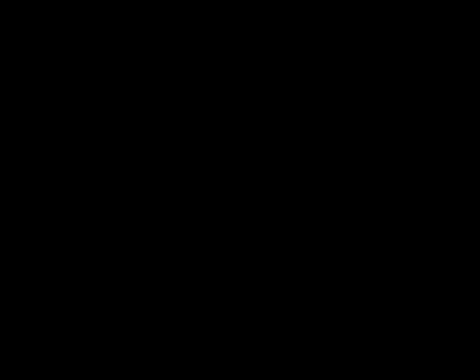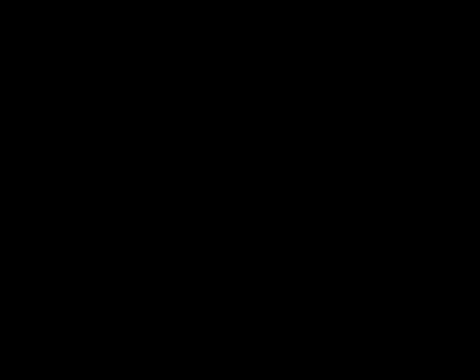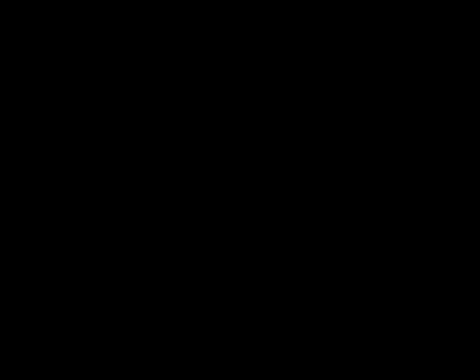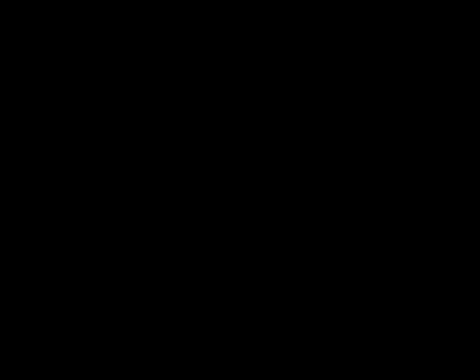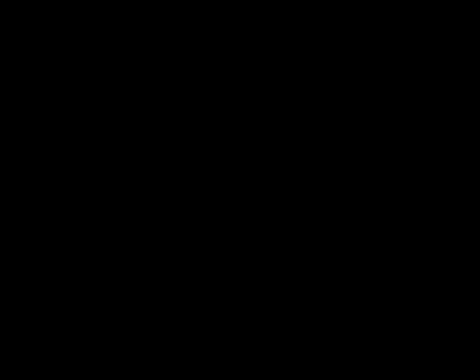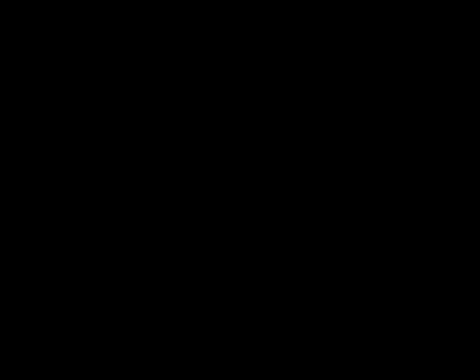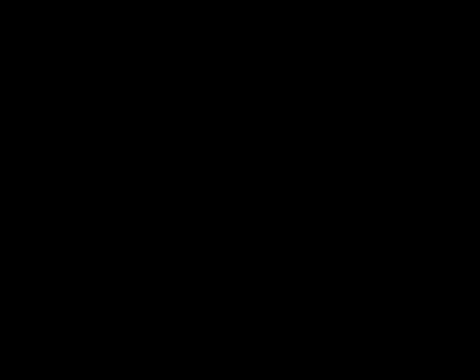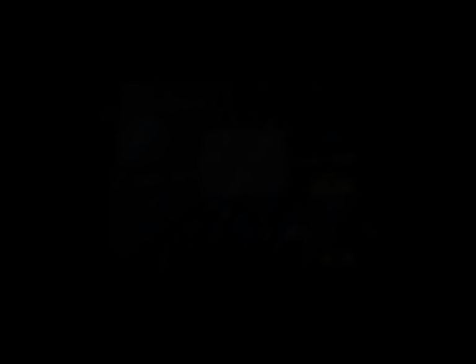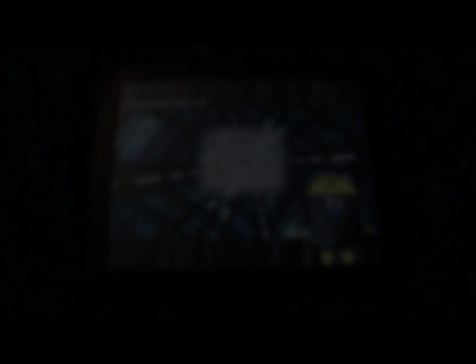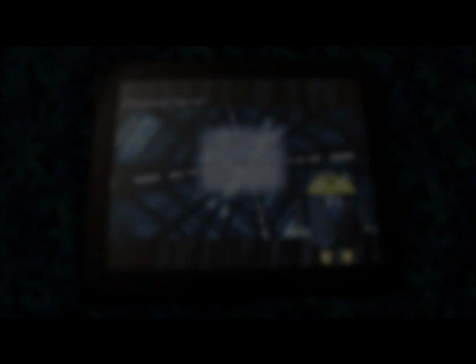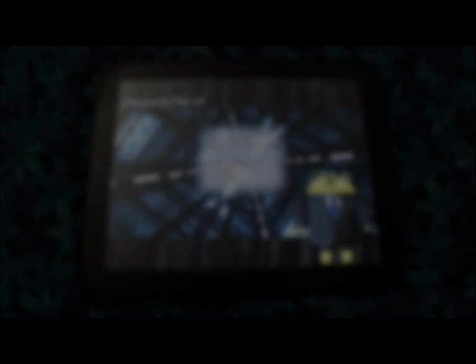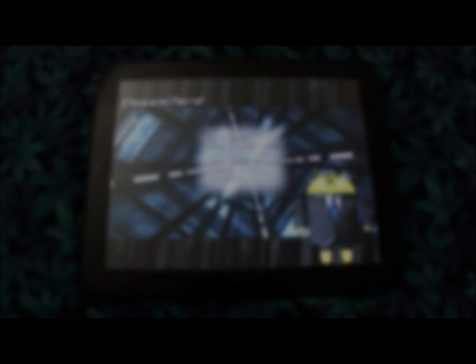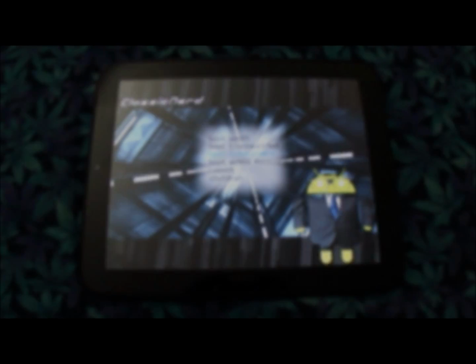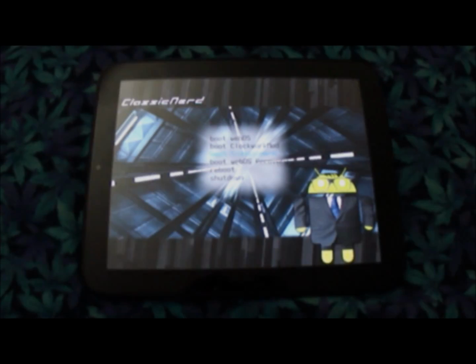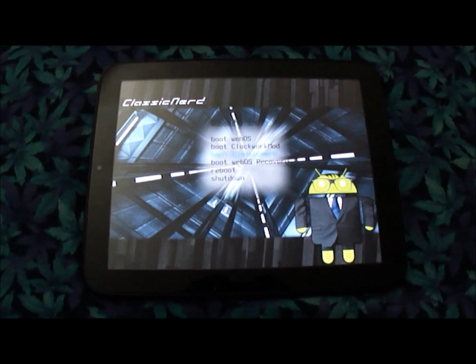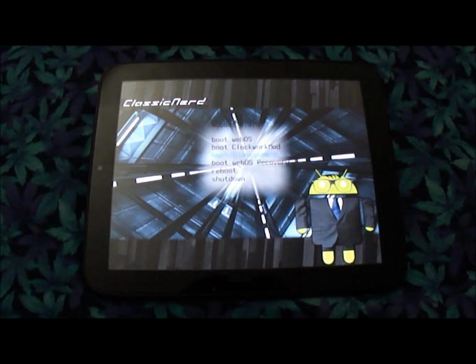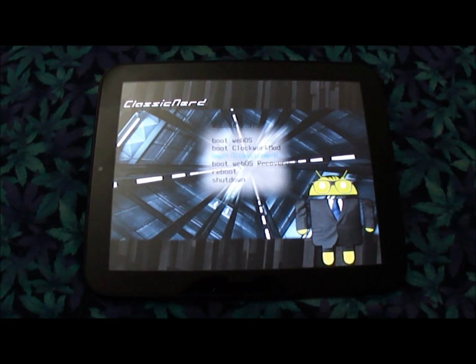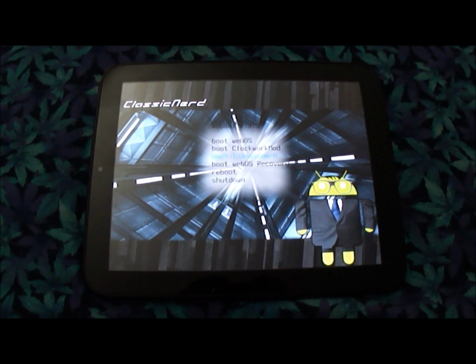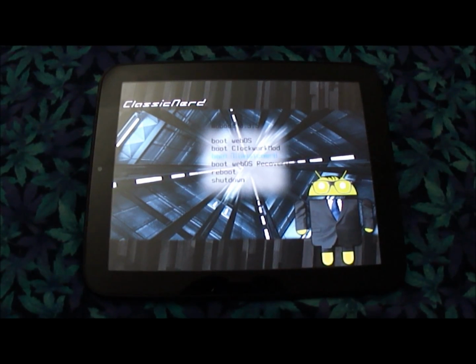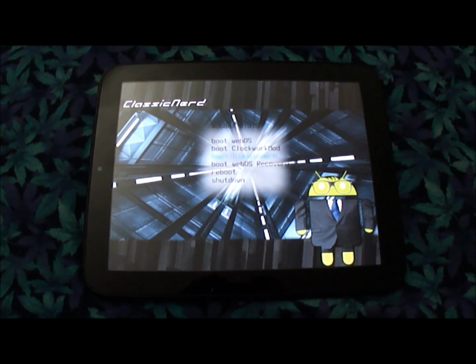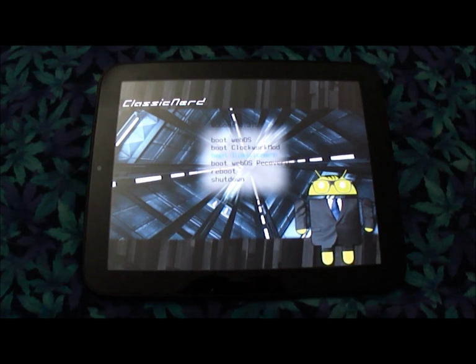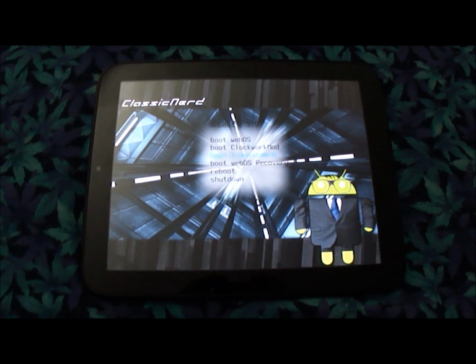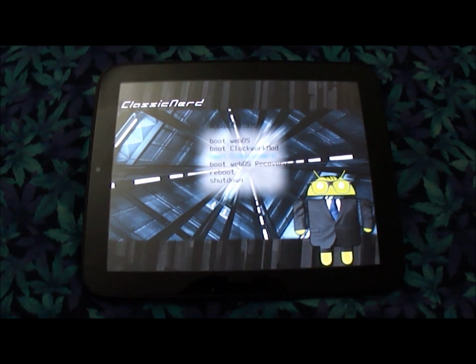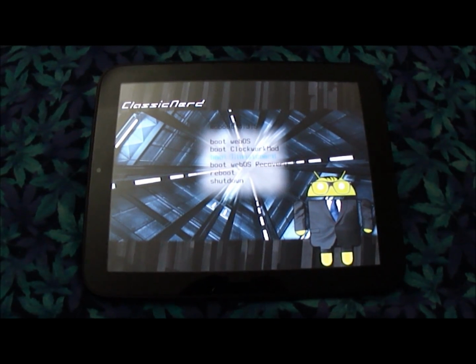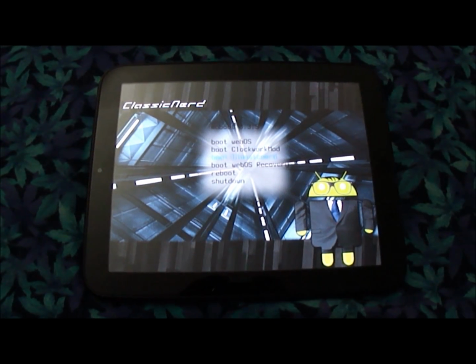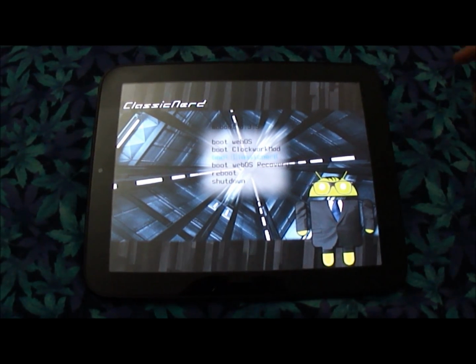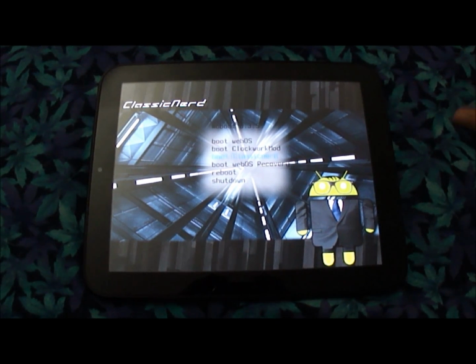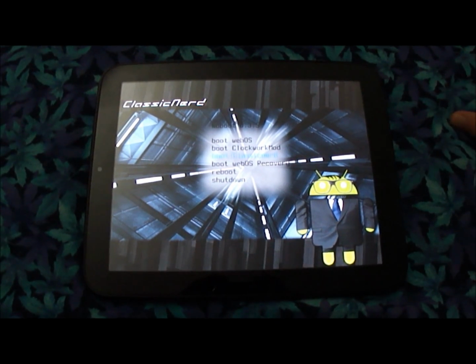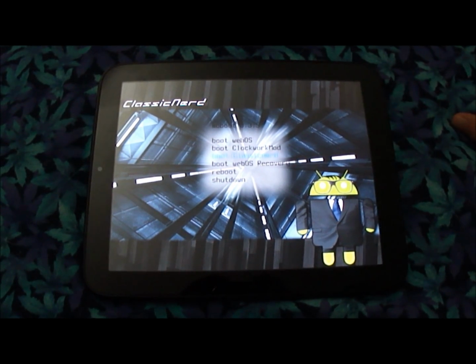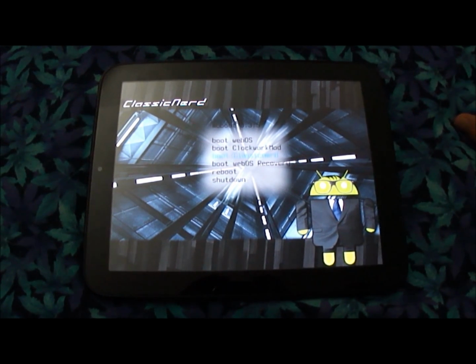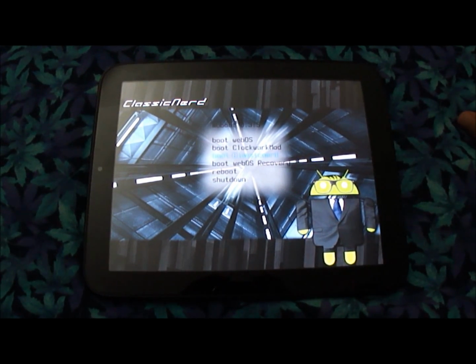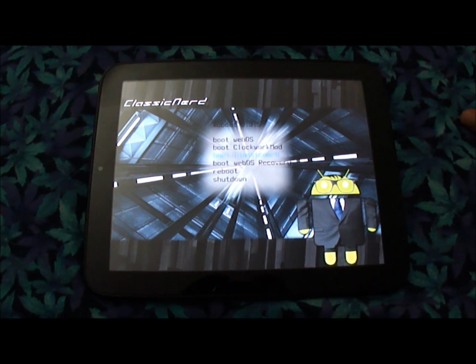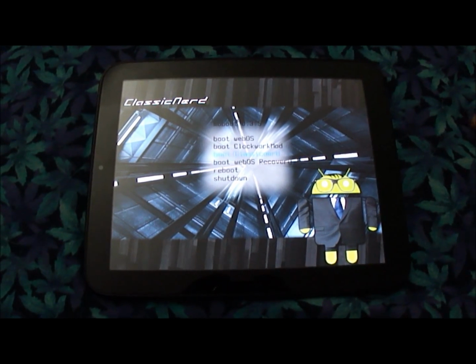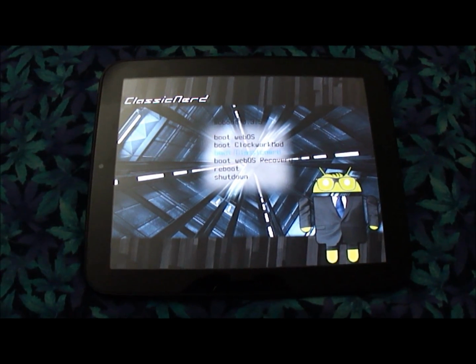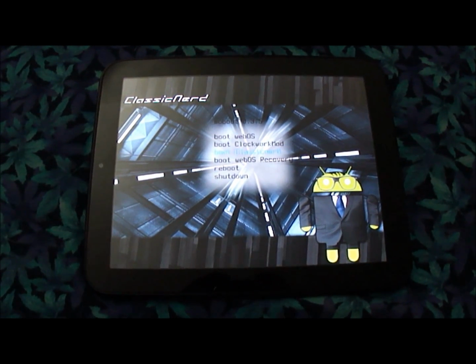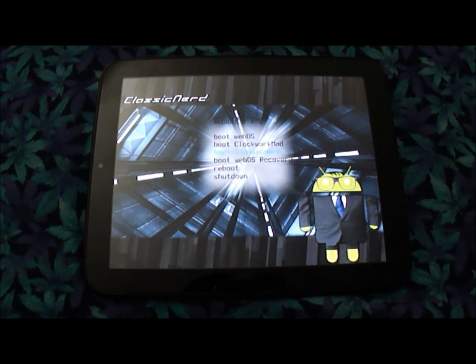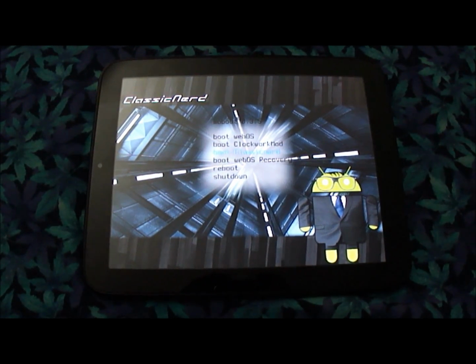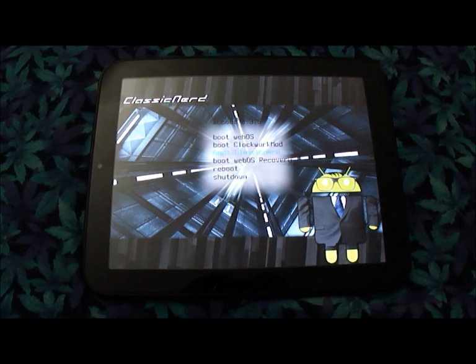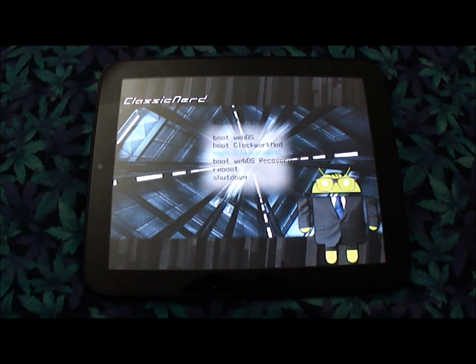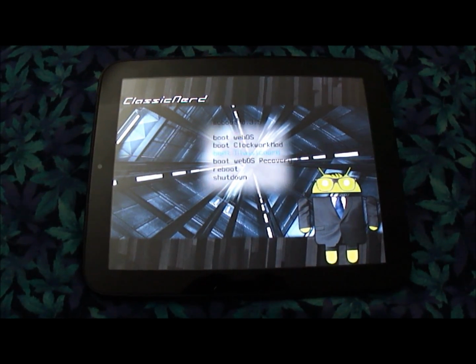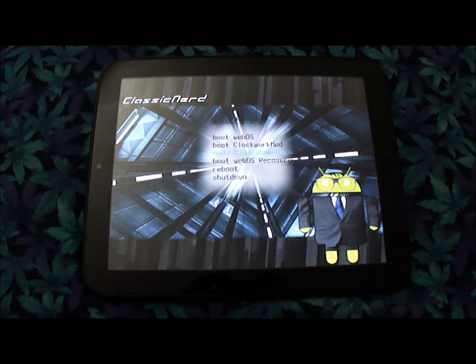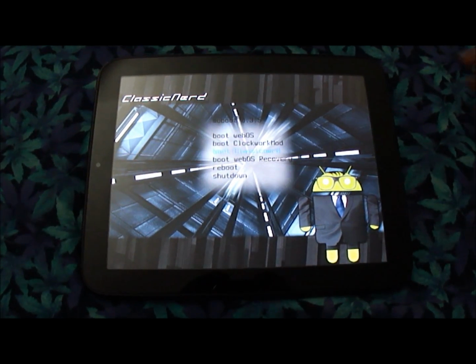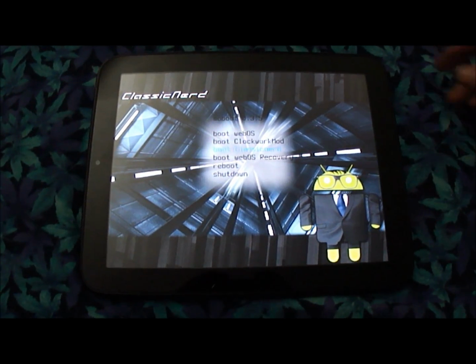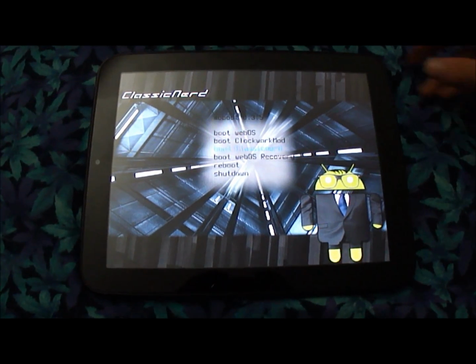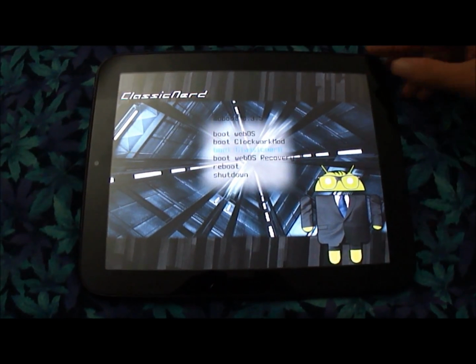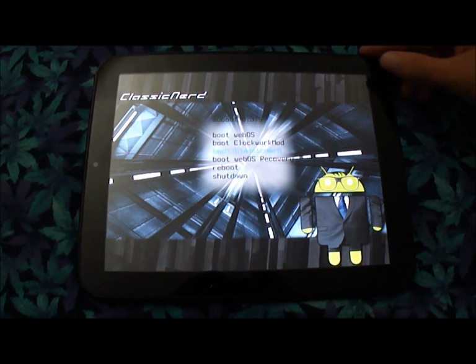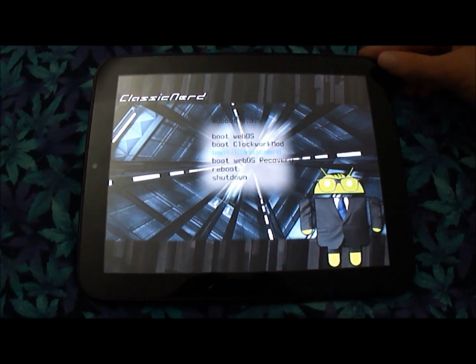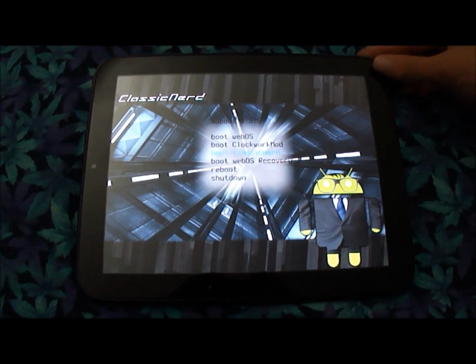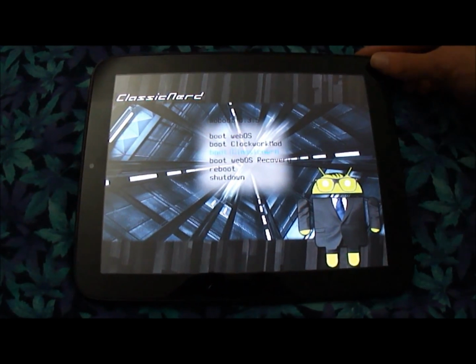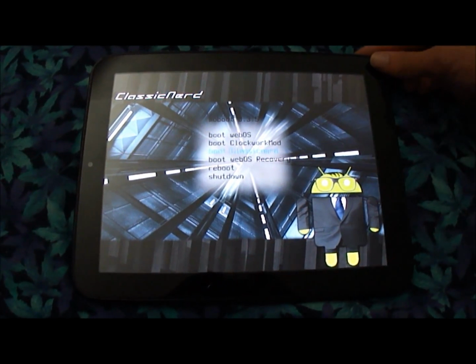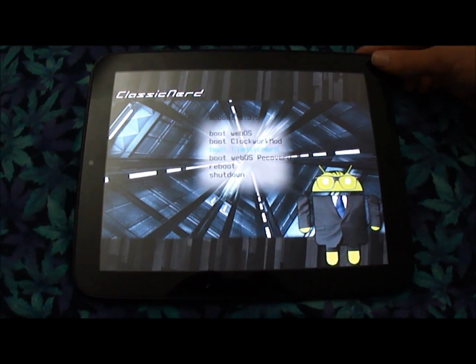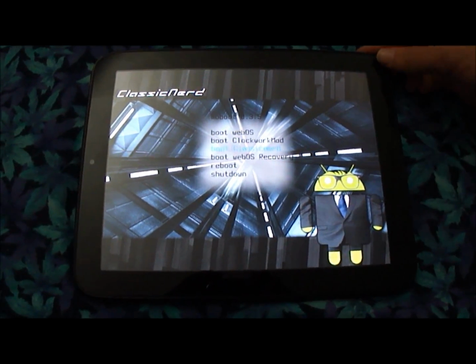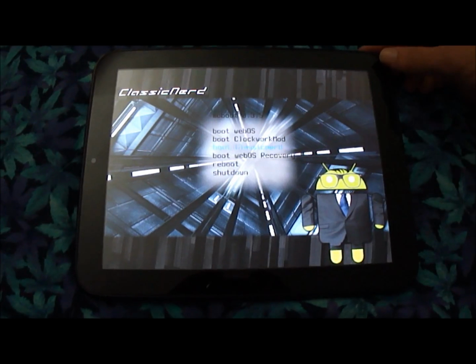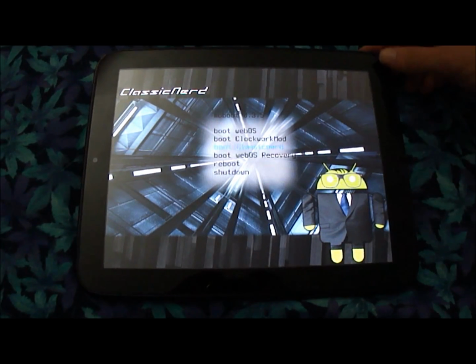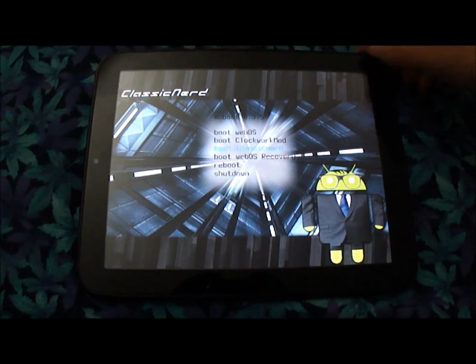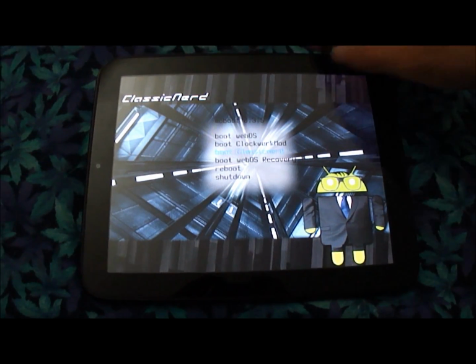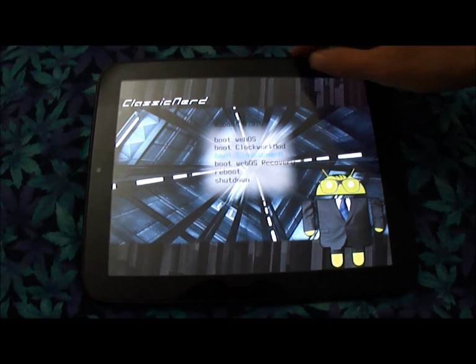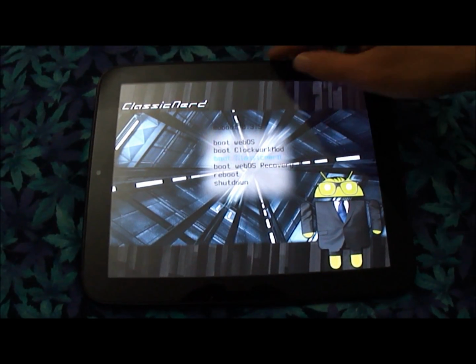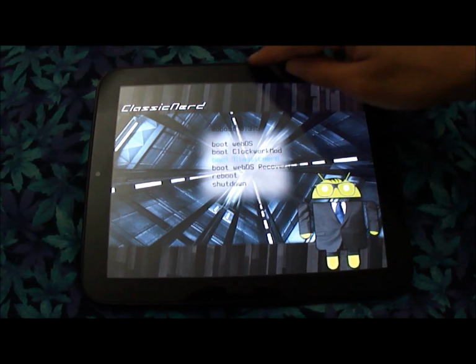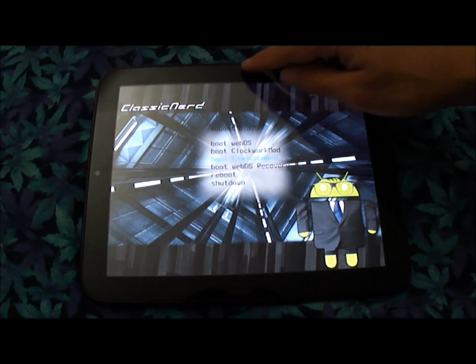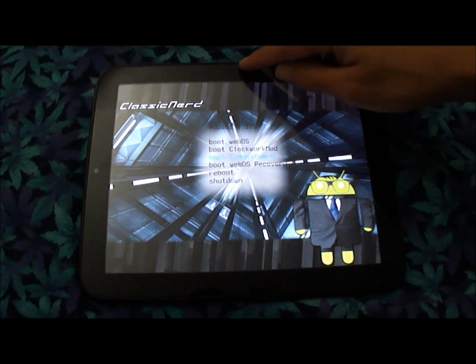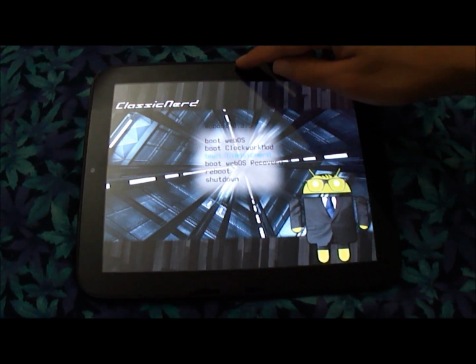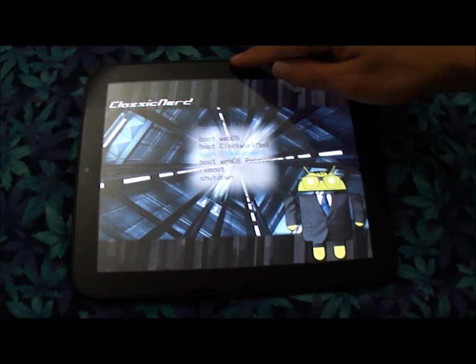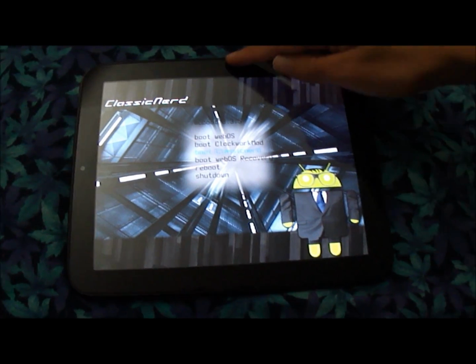Hey guys, it's the Wayav60, and today we're going to look at the ROM Bud-Up version 4.0.4, version 5.